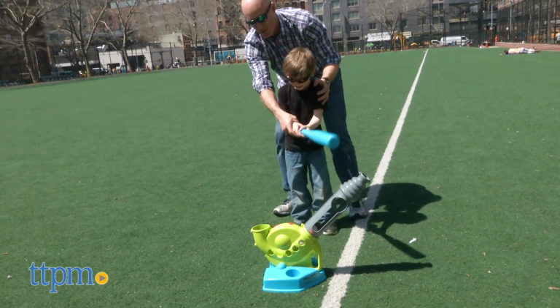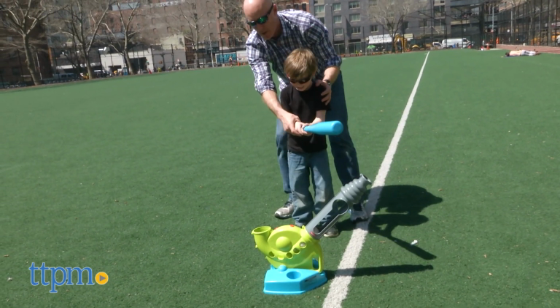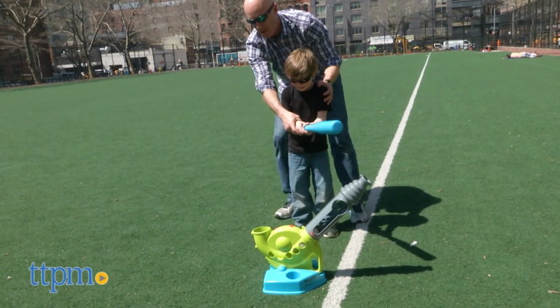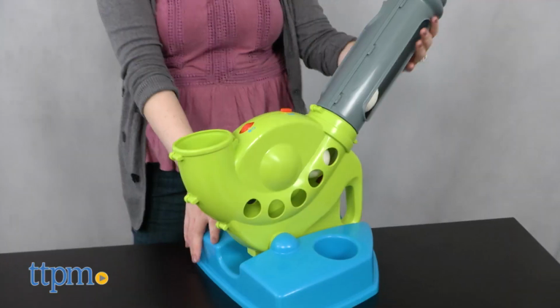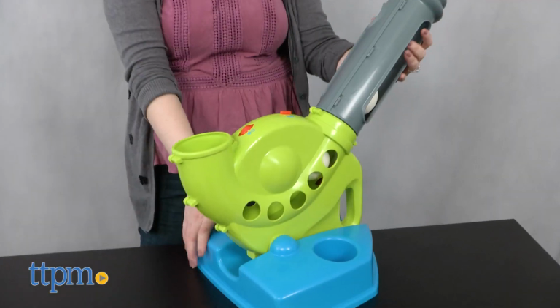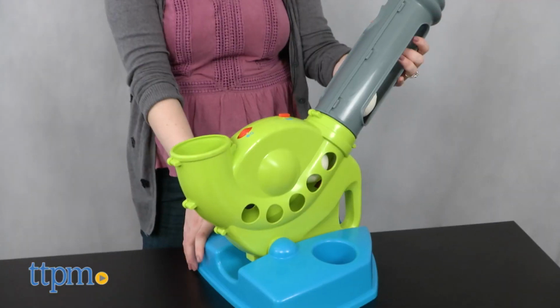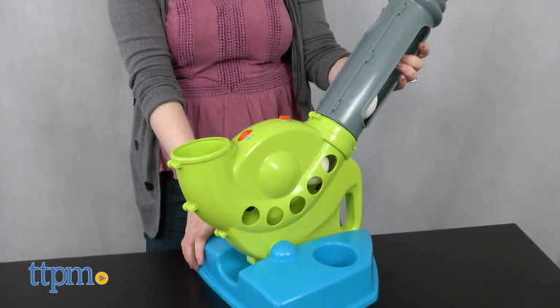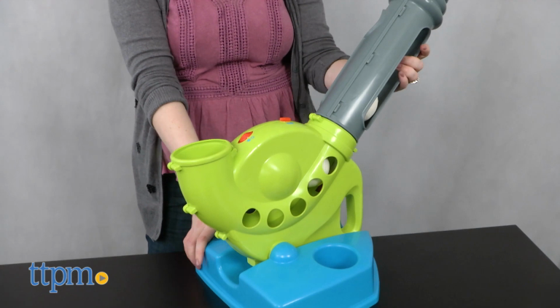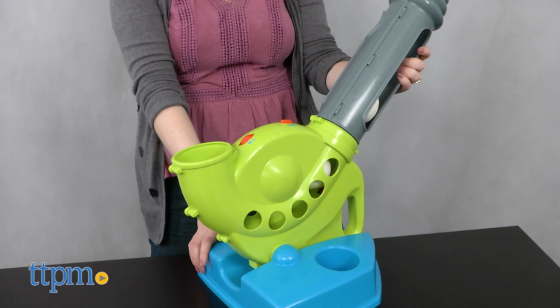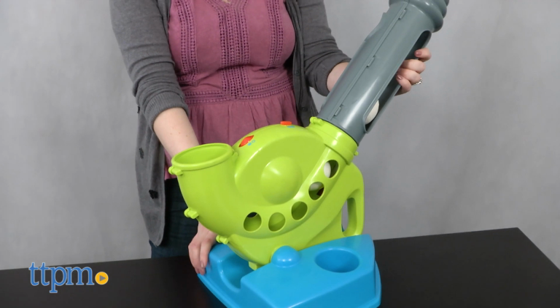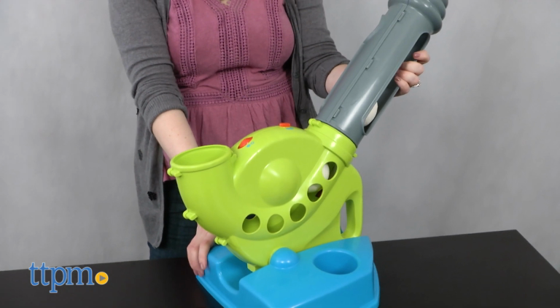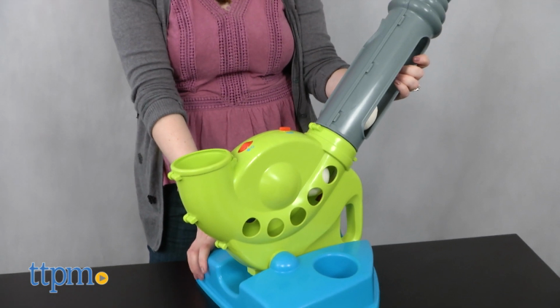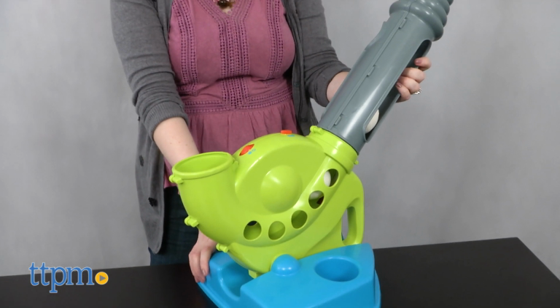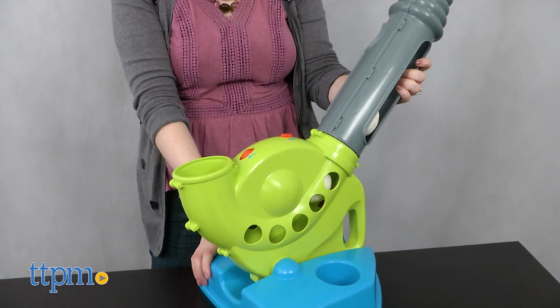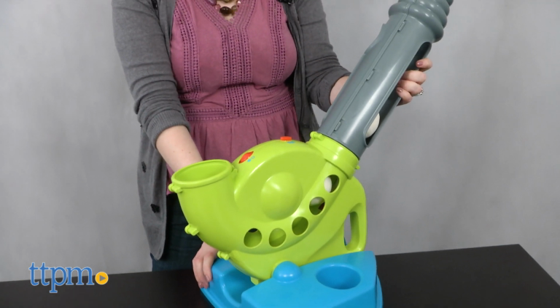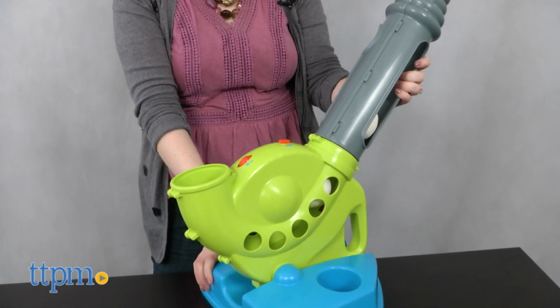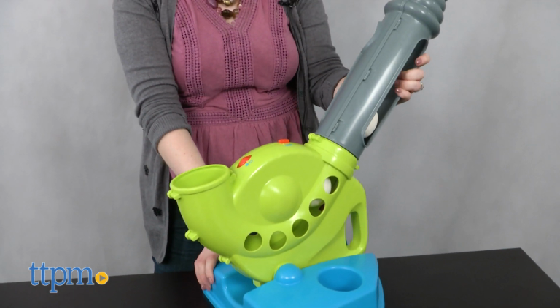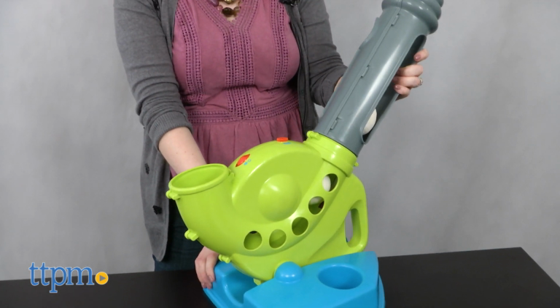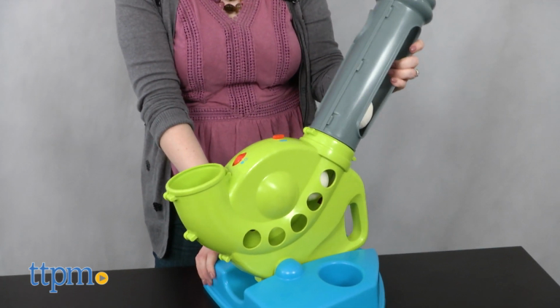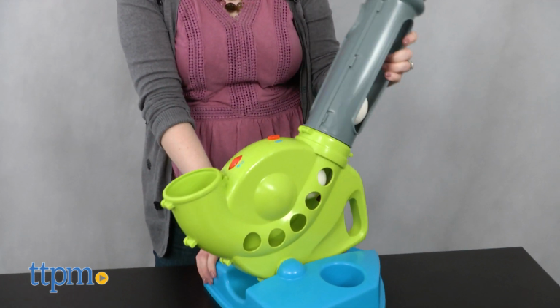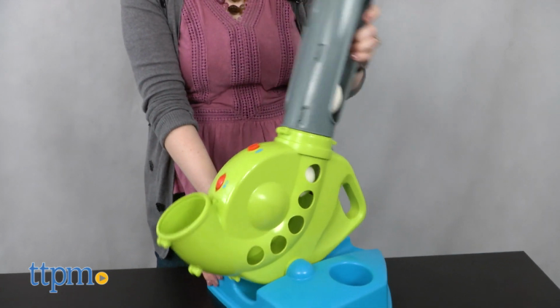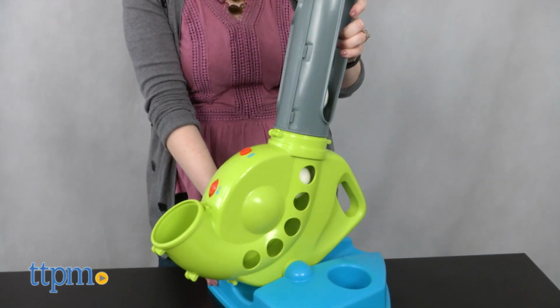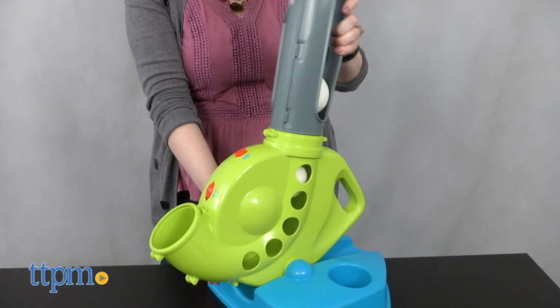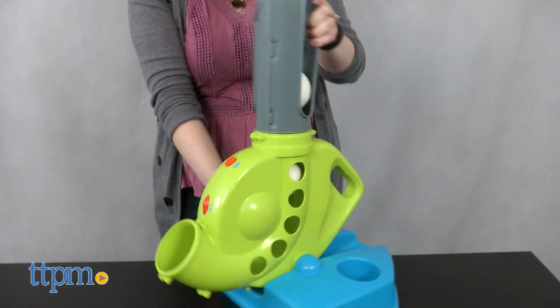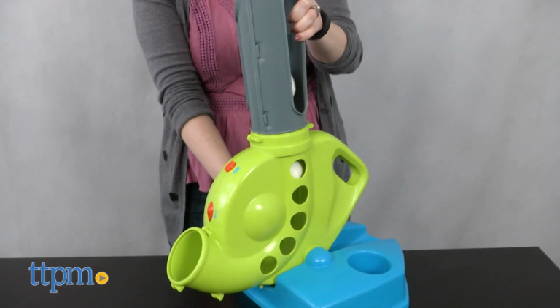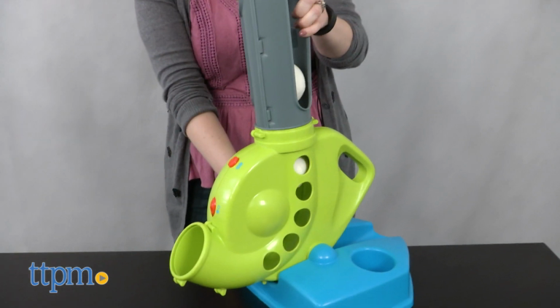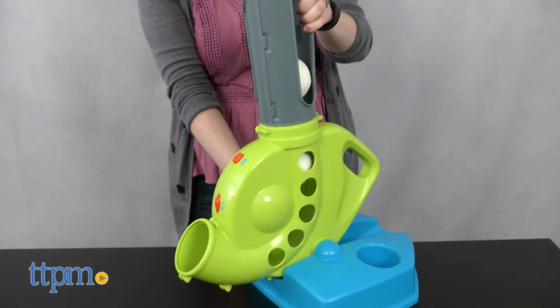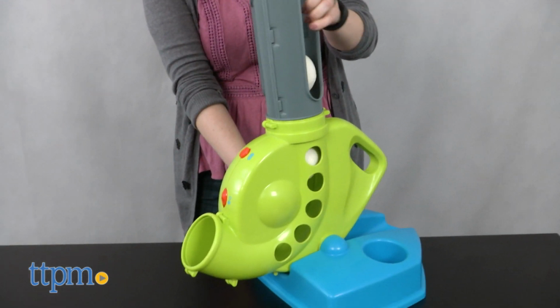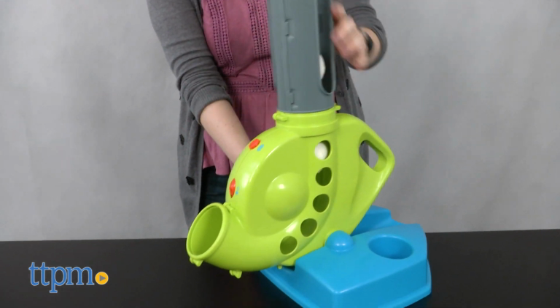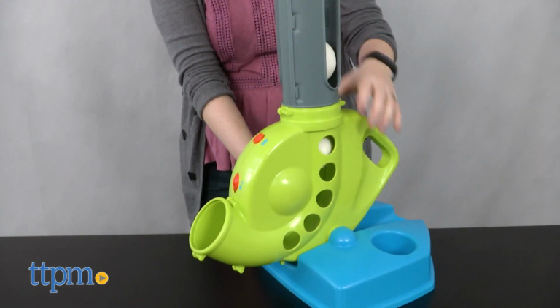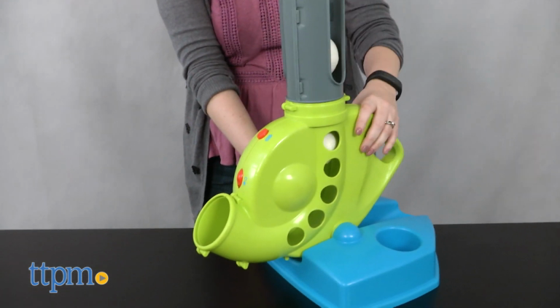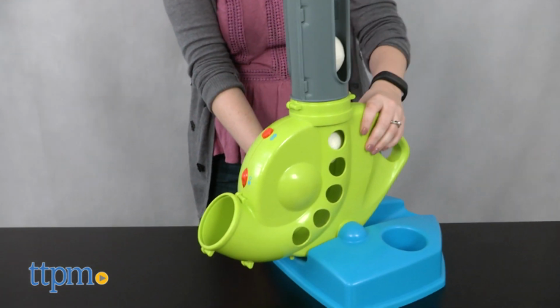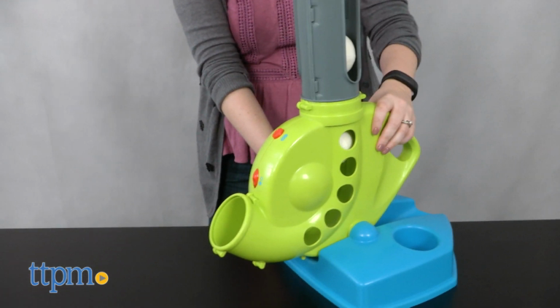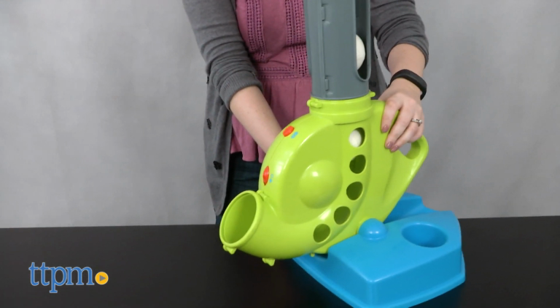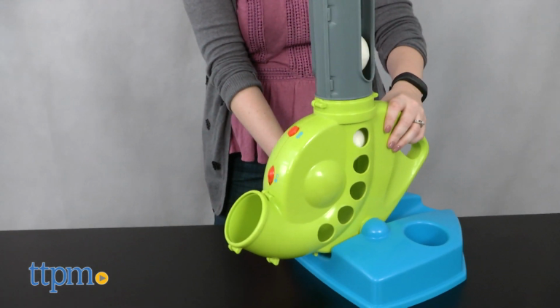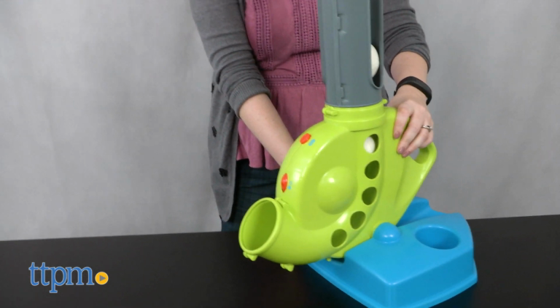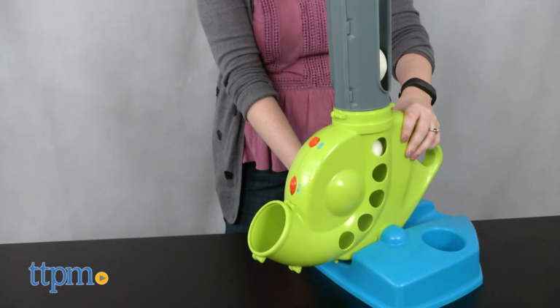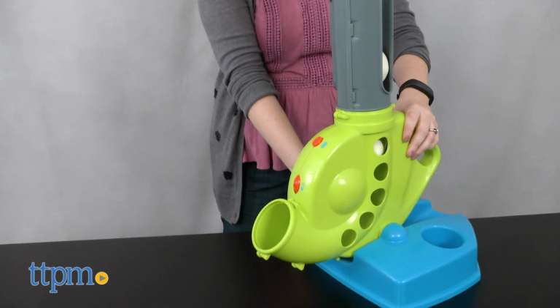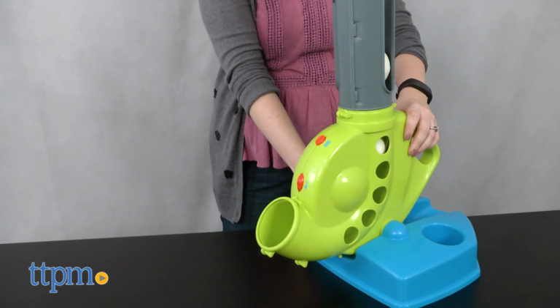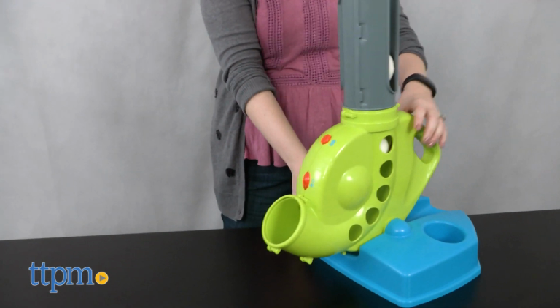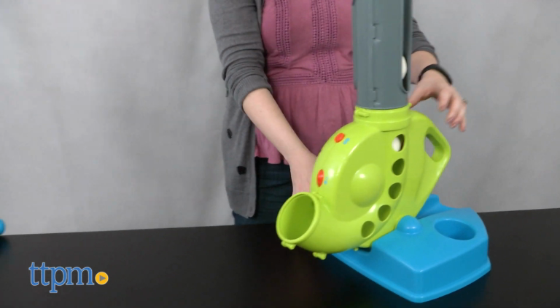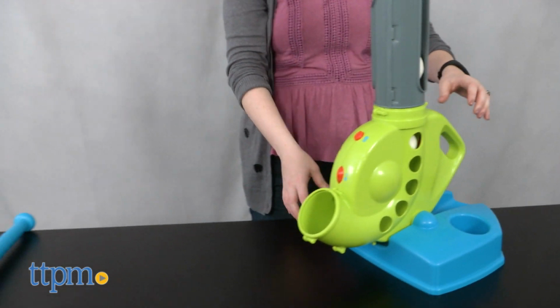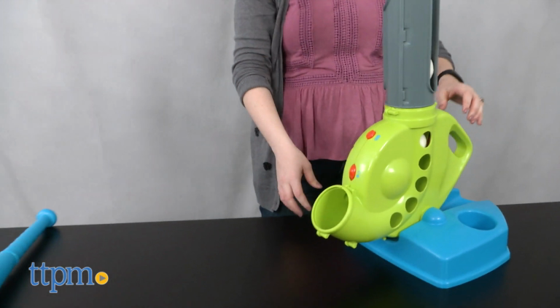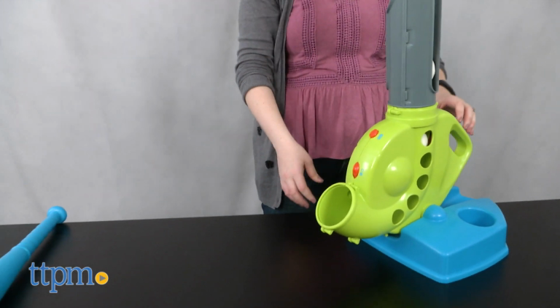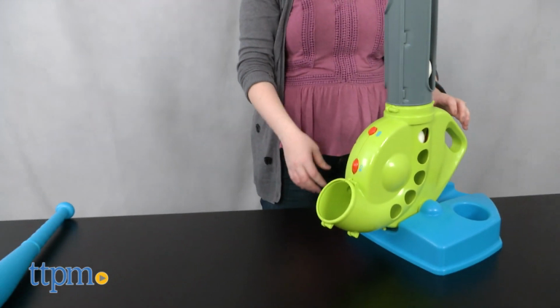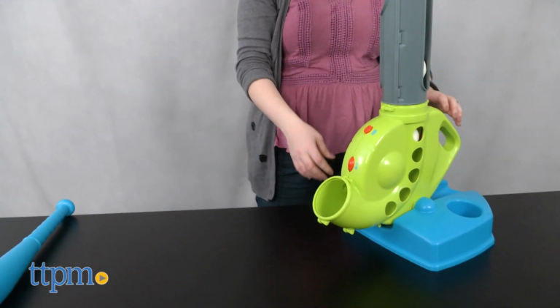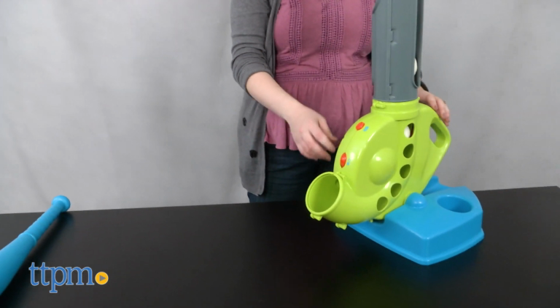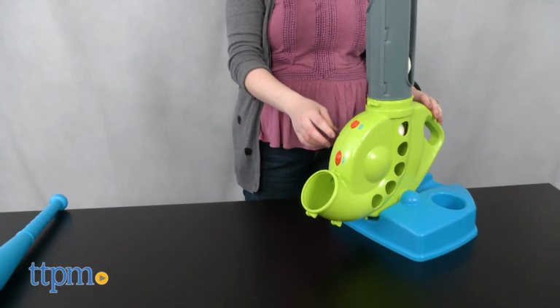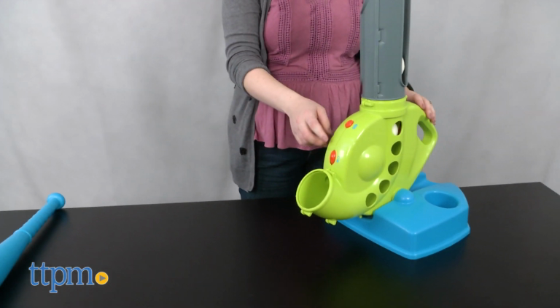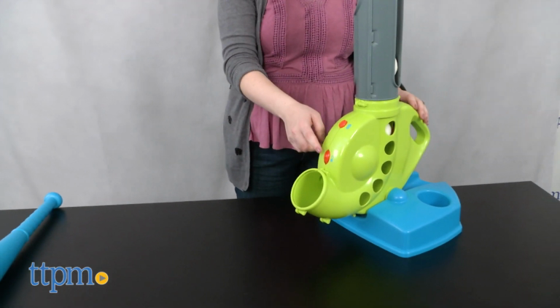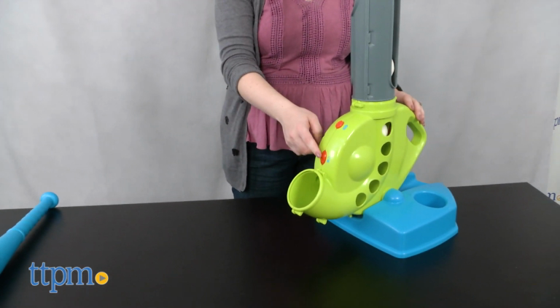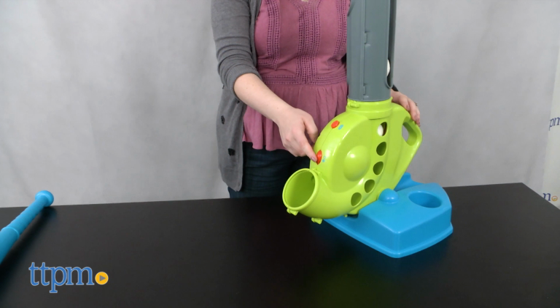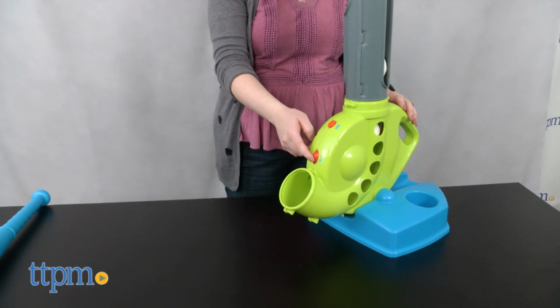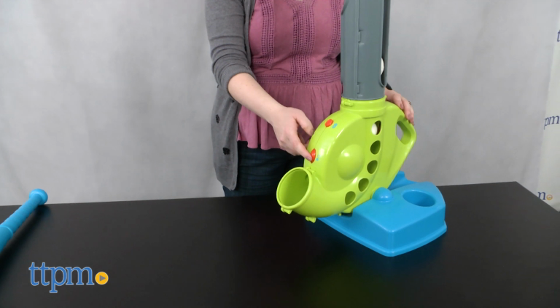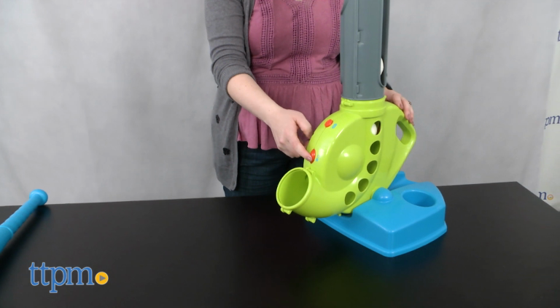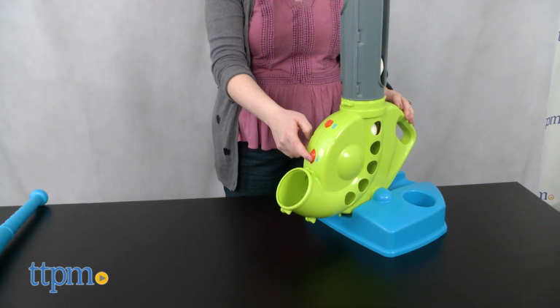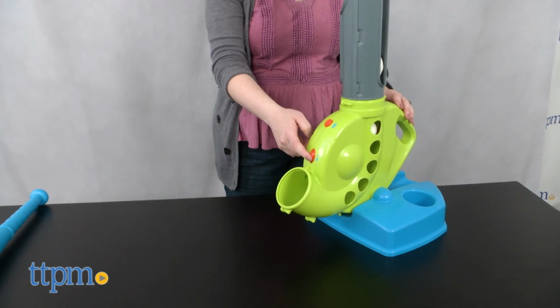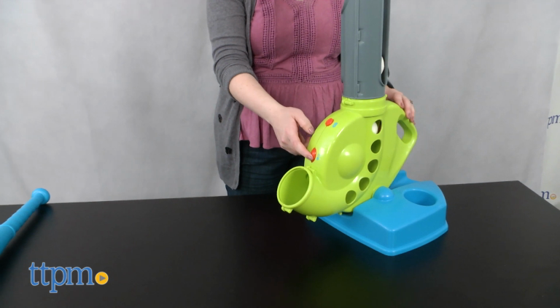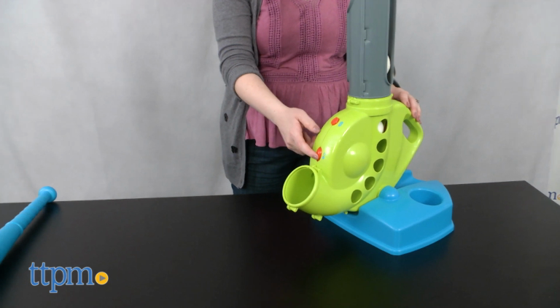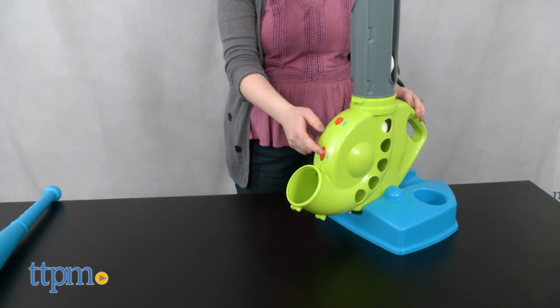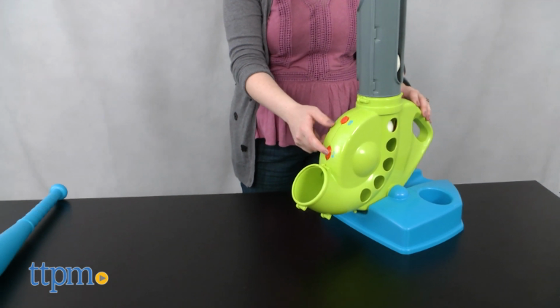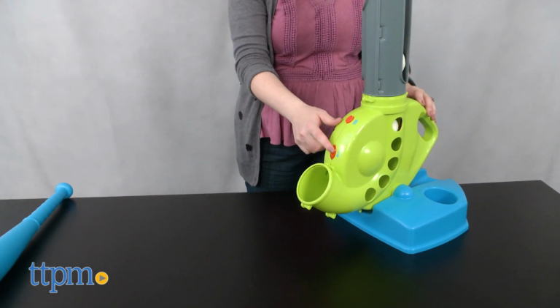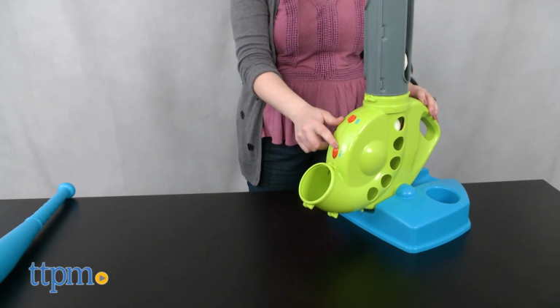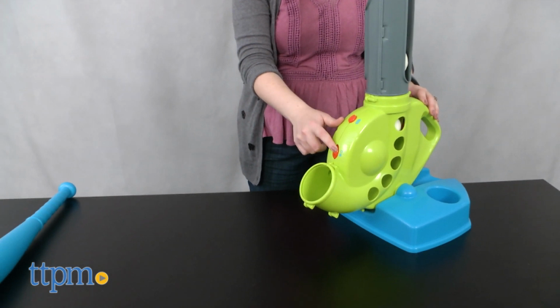Once kids have mastered that mode, it's time for pro mode. In this mode, the automatic ball launcher will pitch a baseball one at a time from up to 10 feet away.